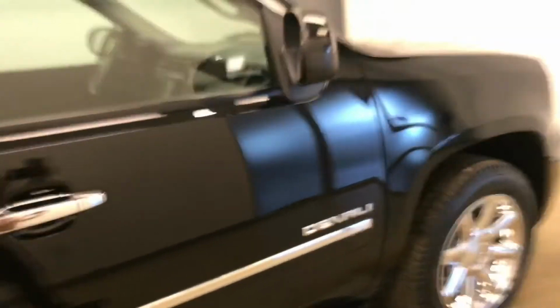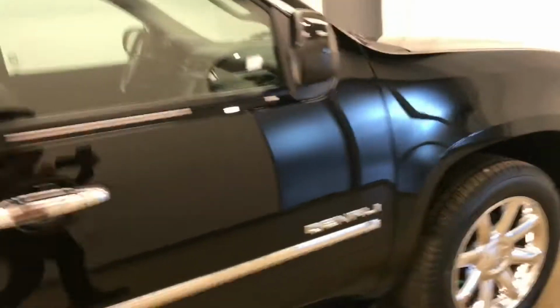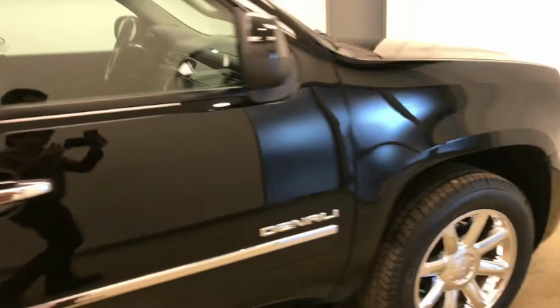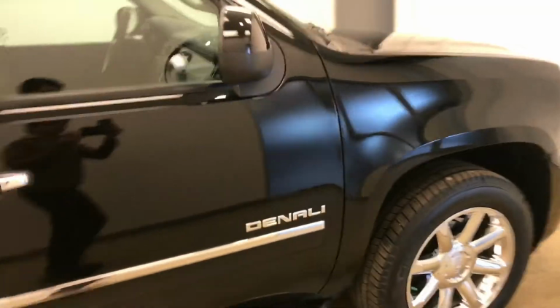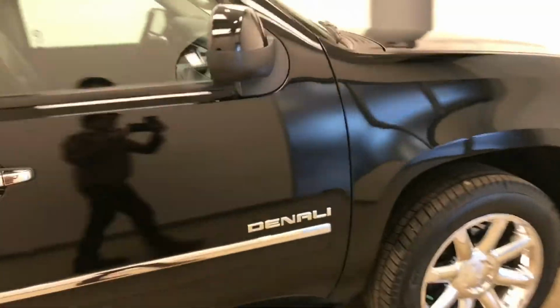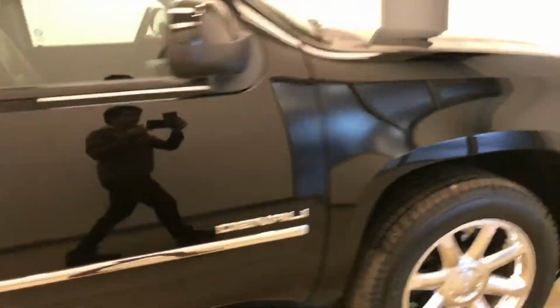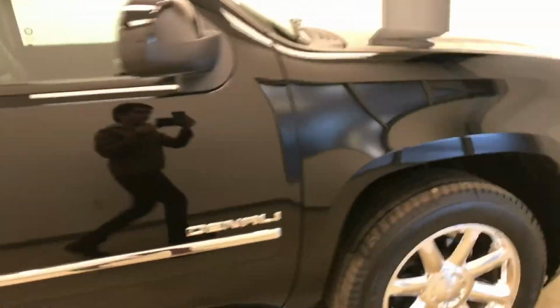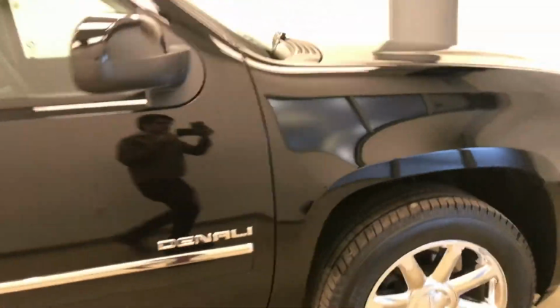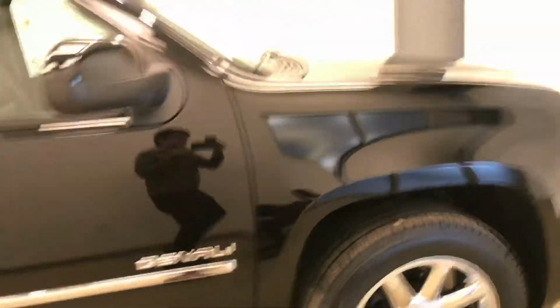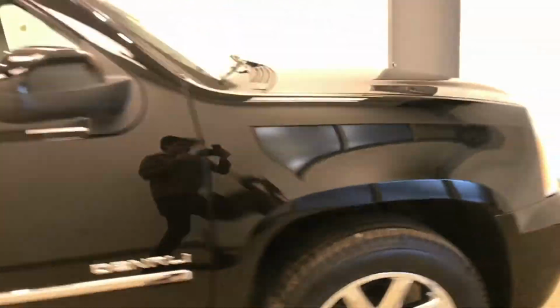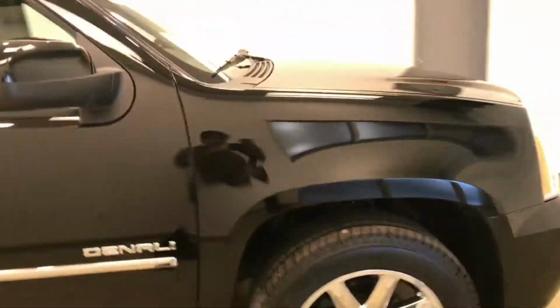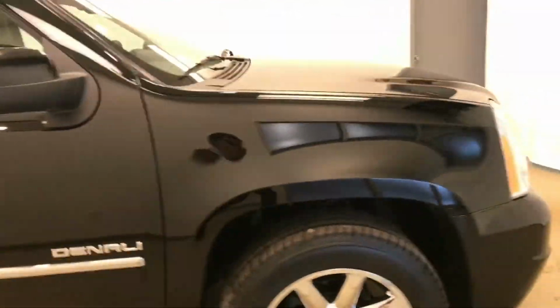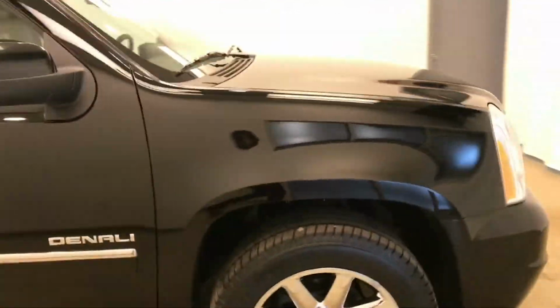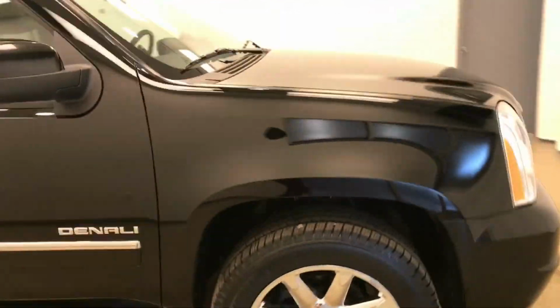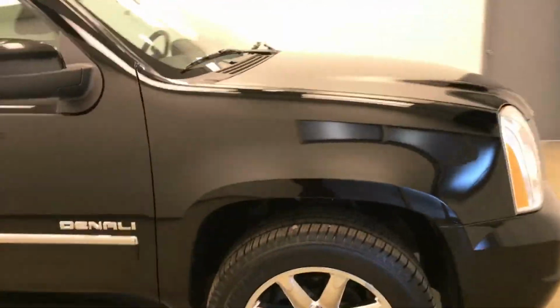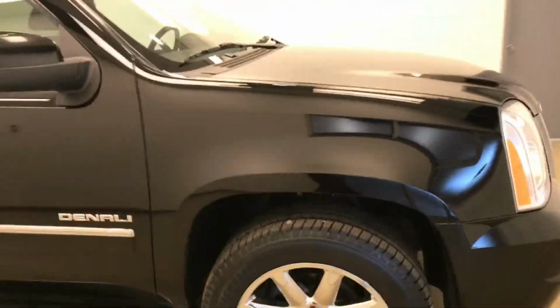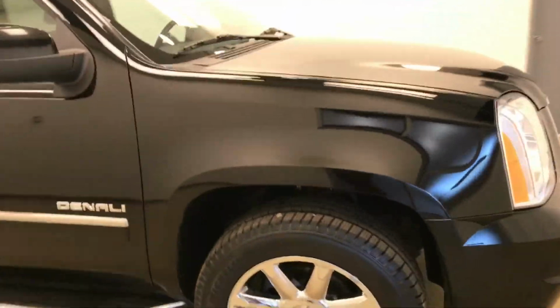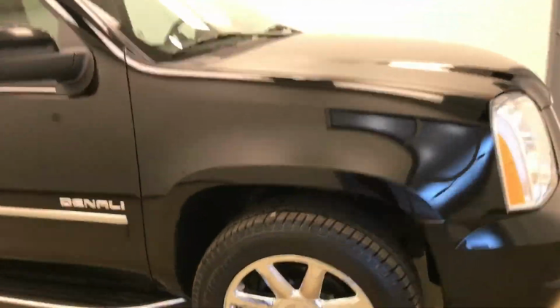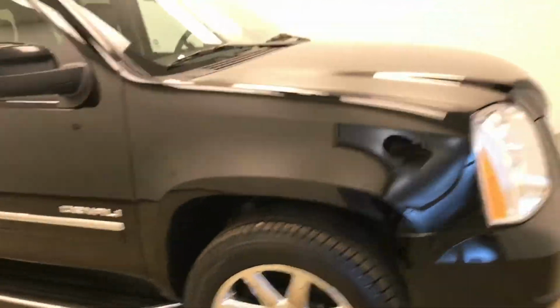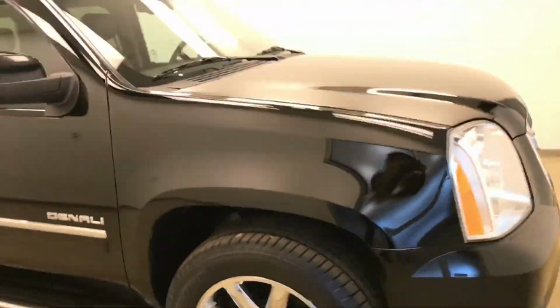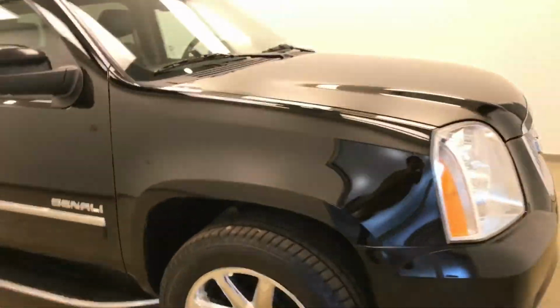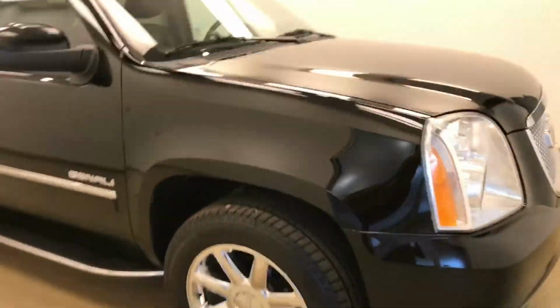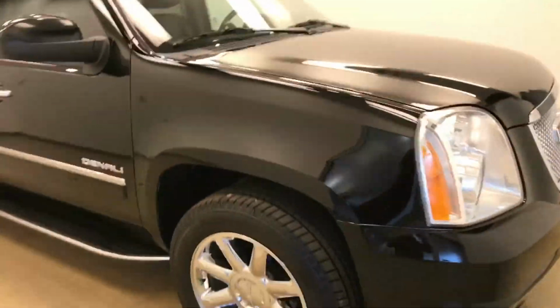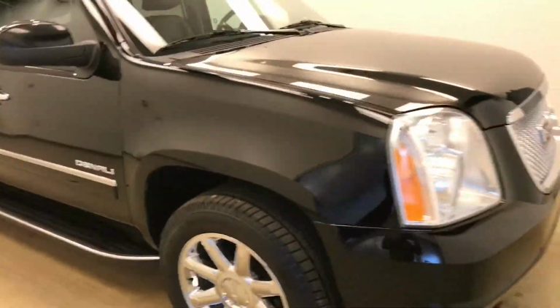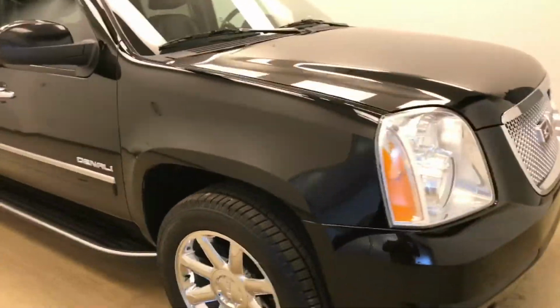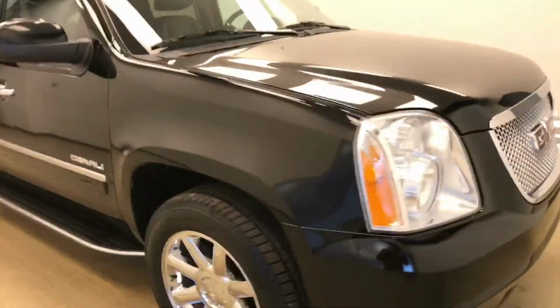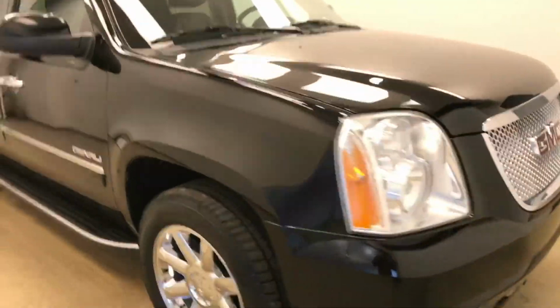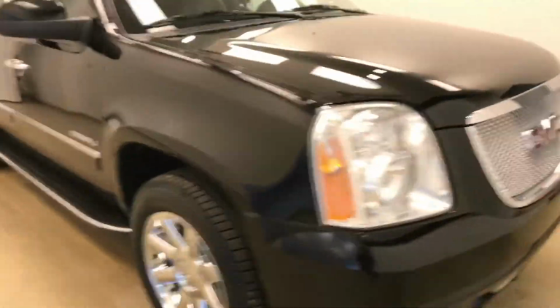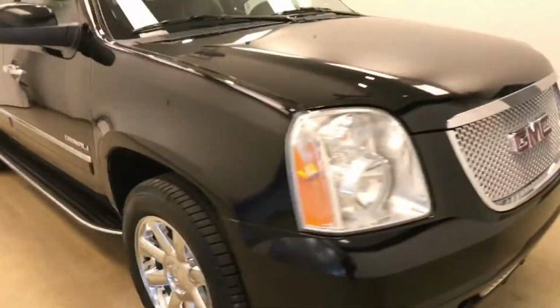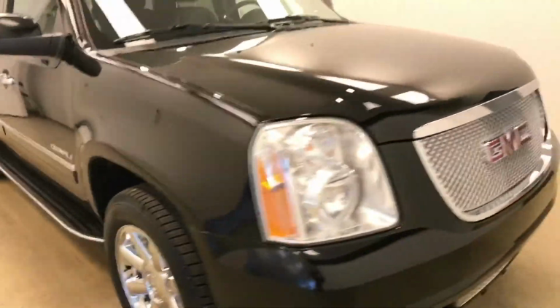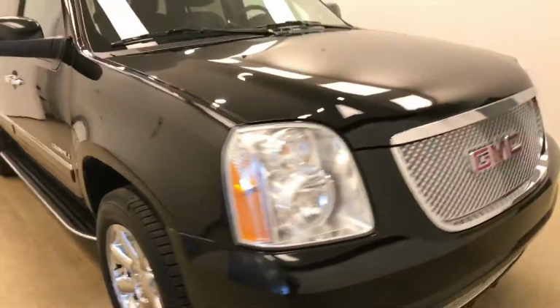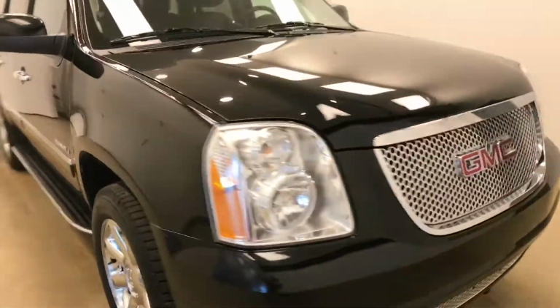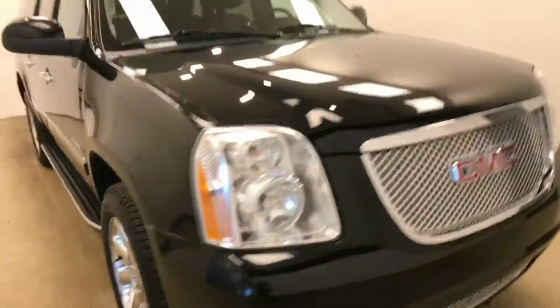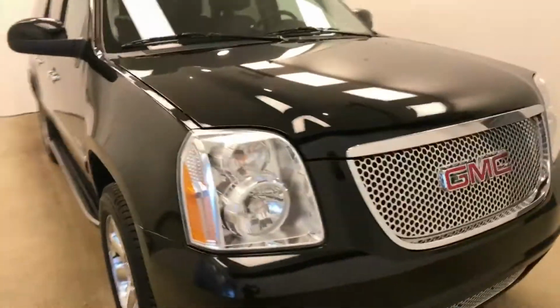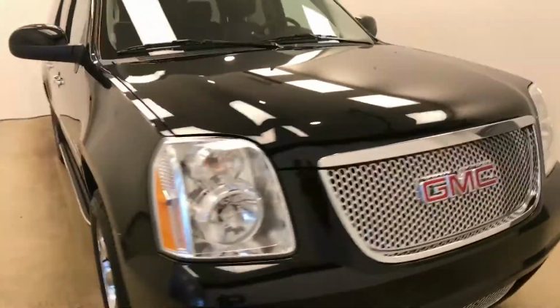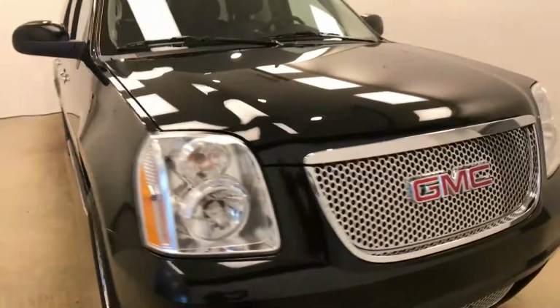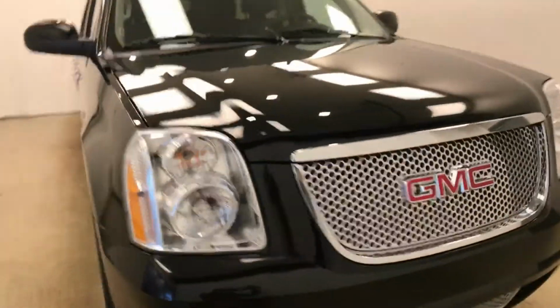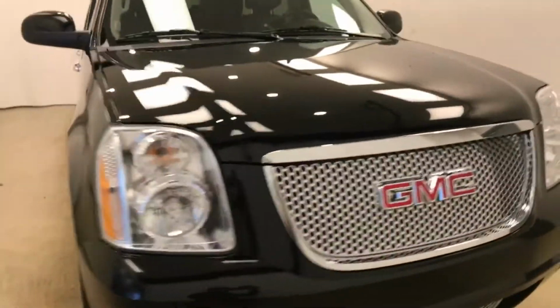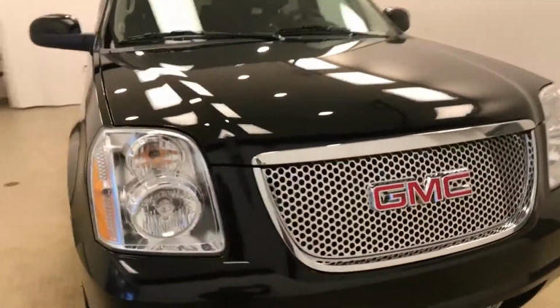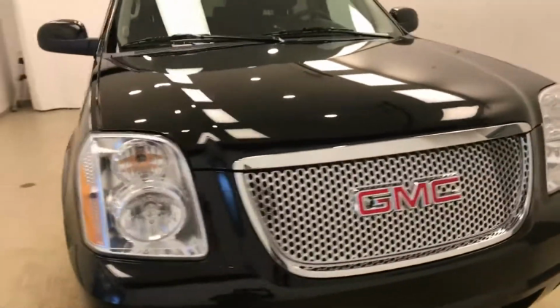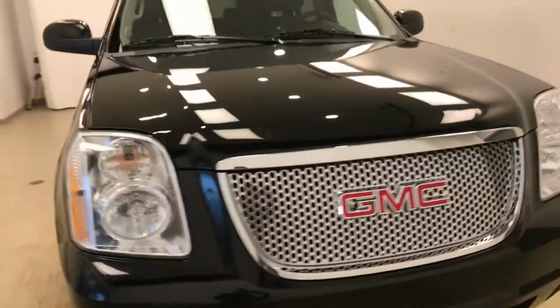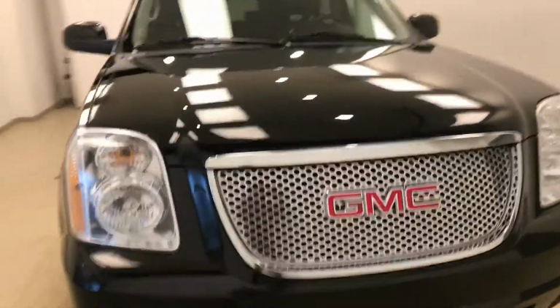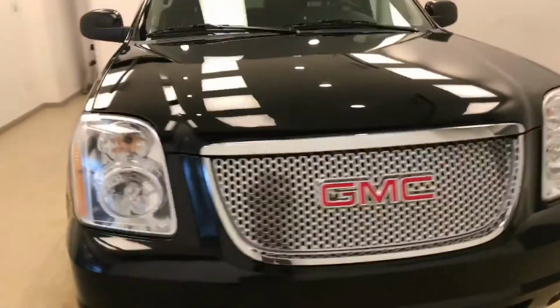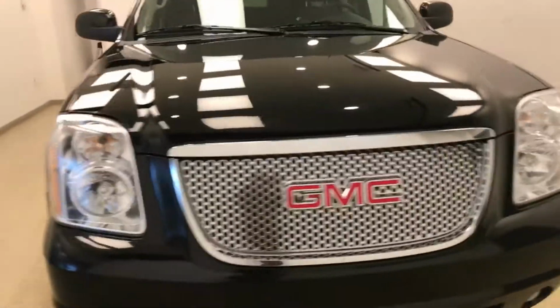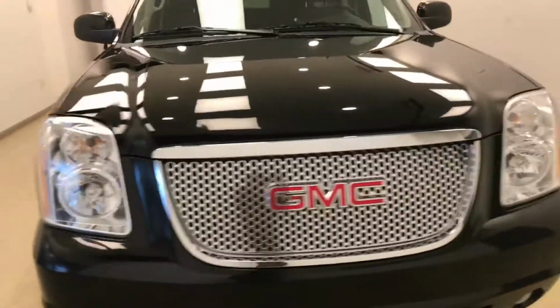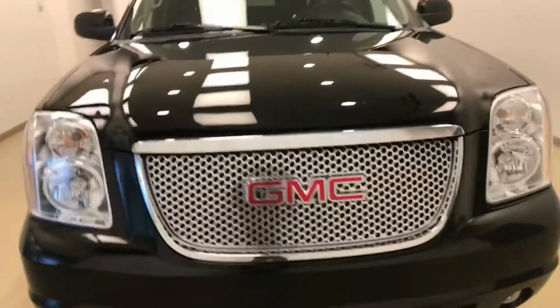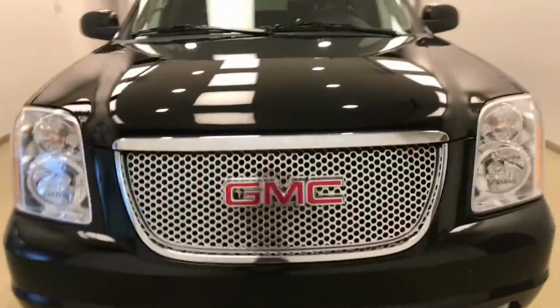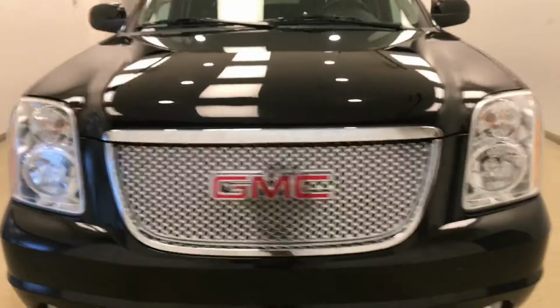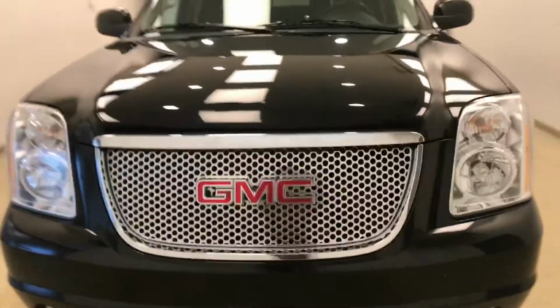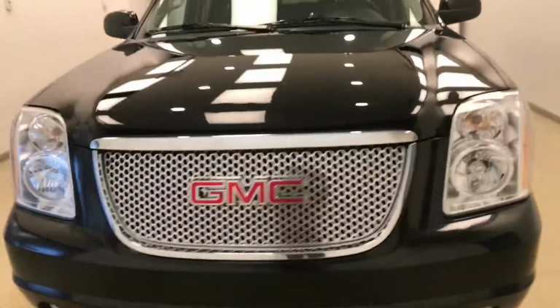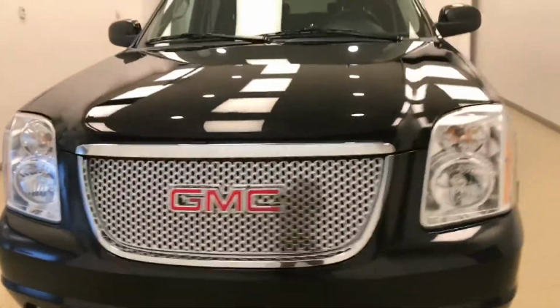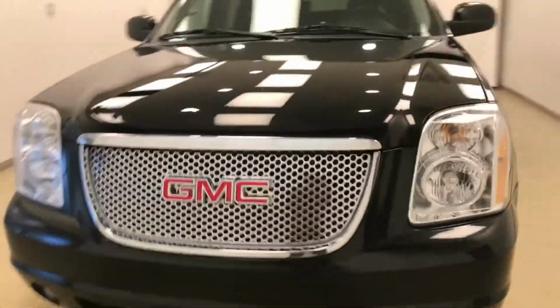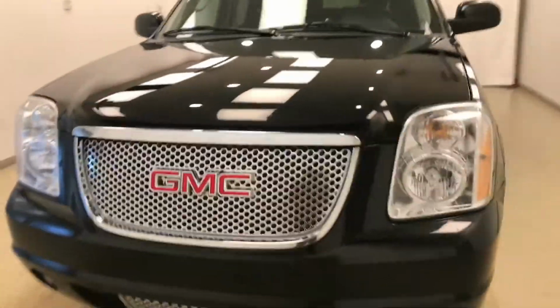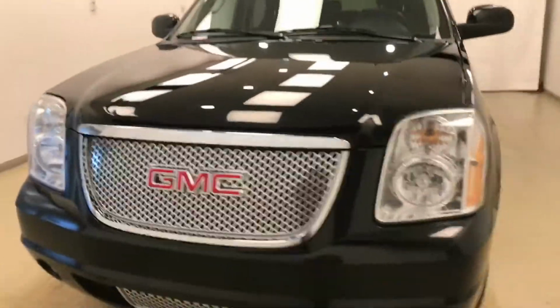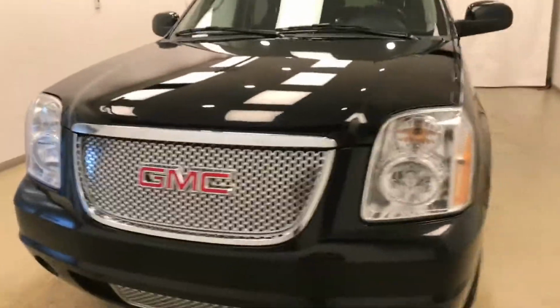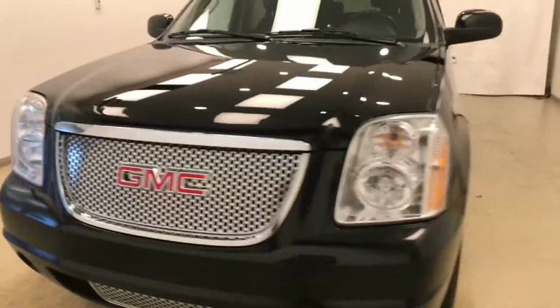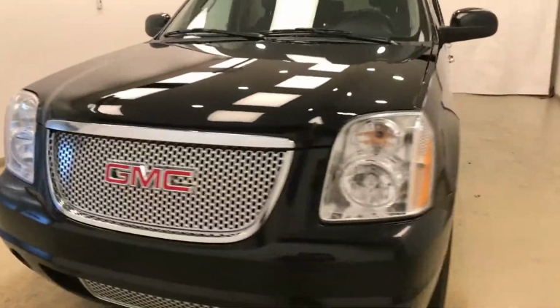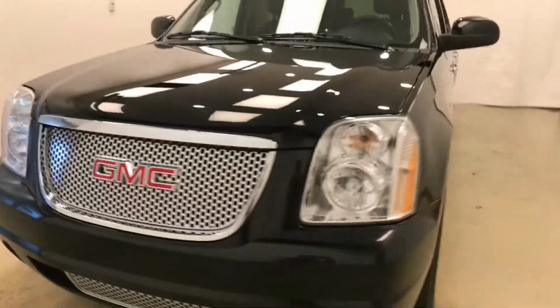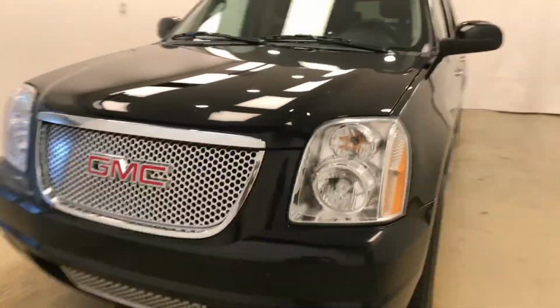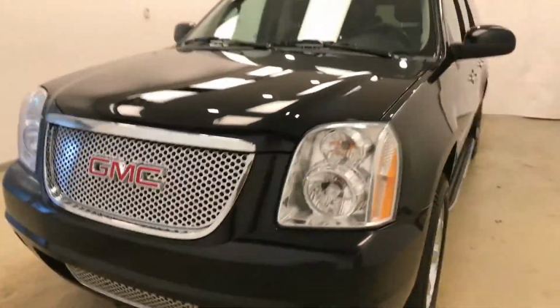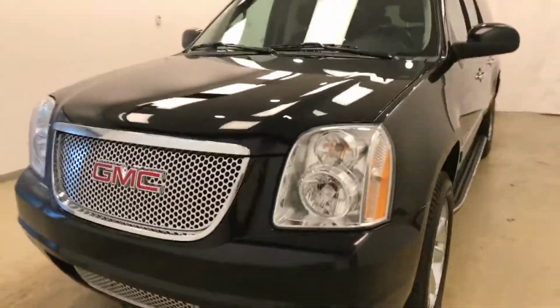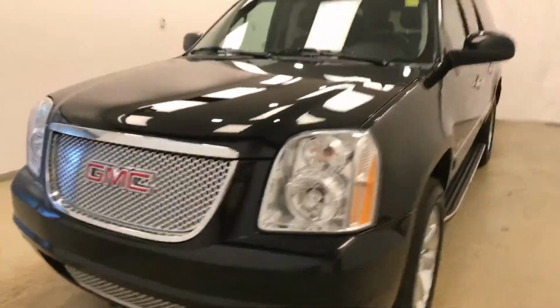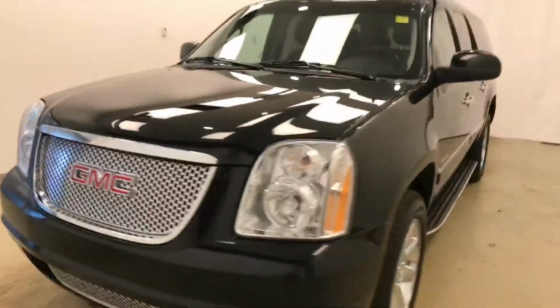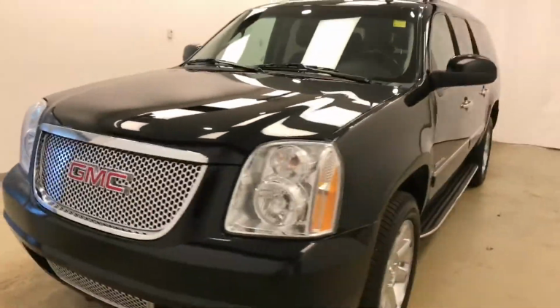Once again, we're viewing stock number 128944, a 2013 GMC Yukon XL. Exterior color is black.